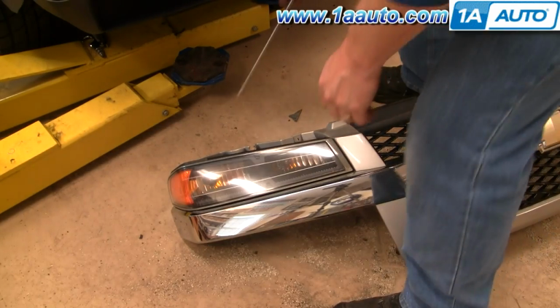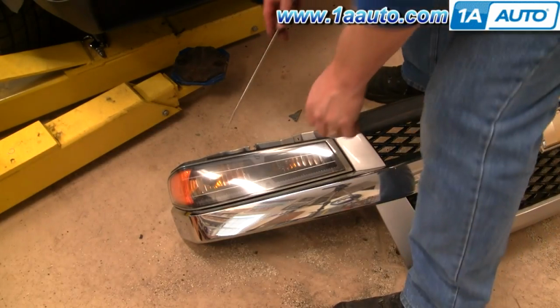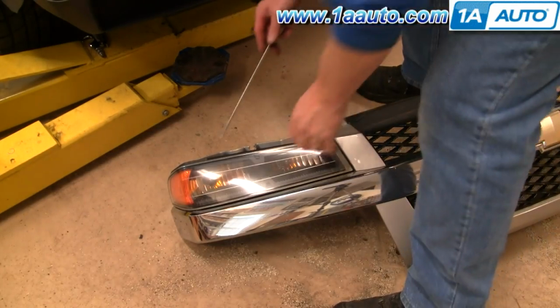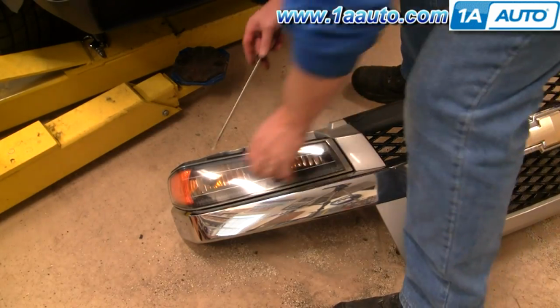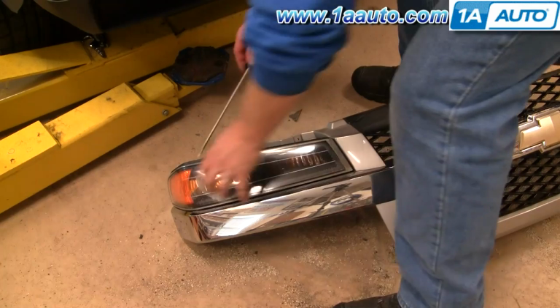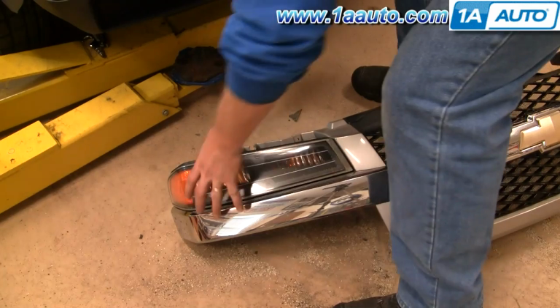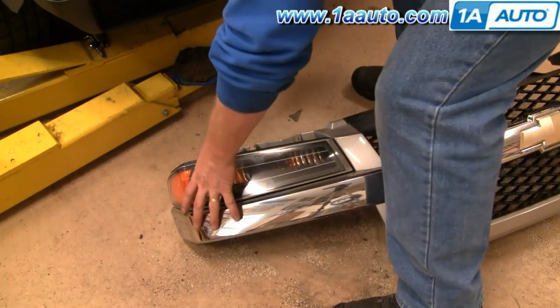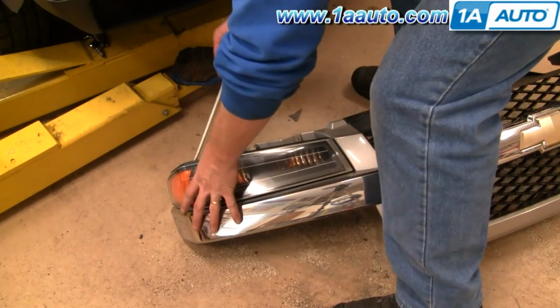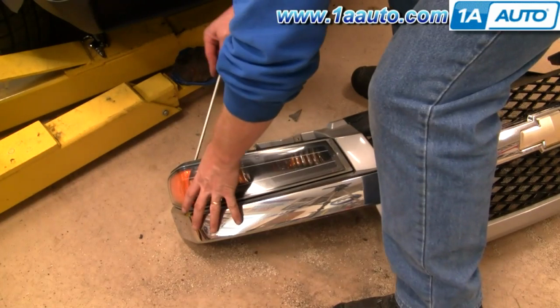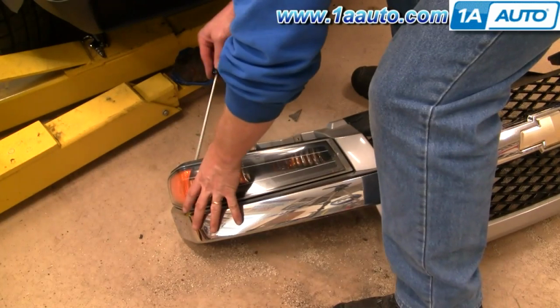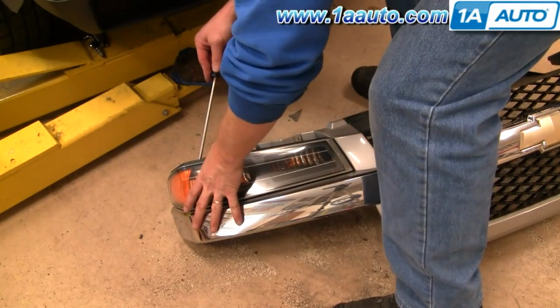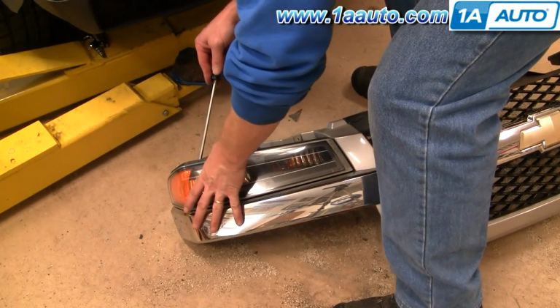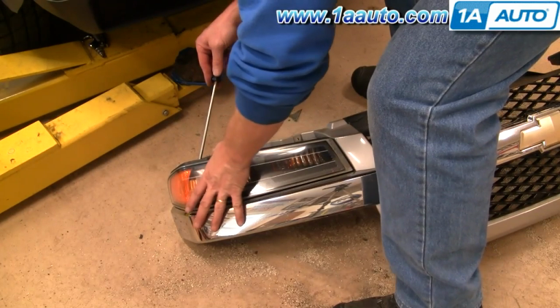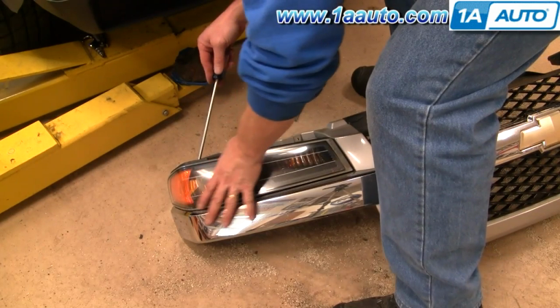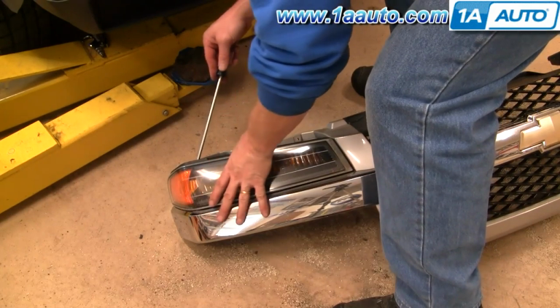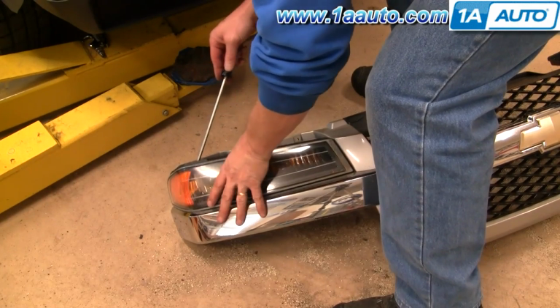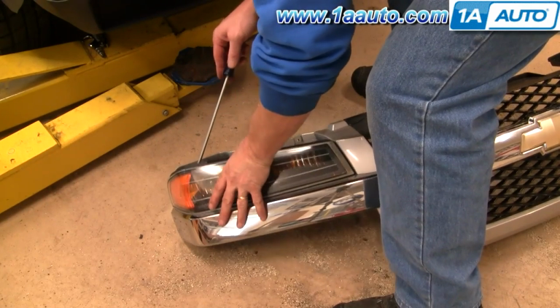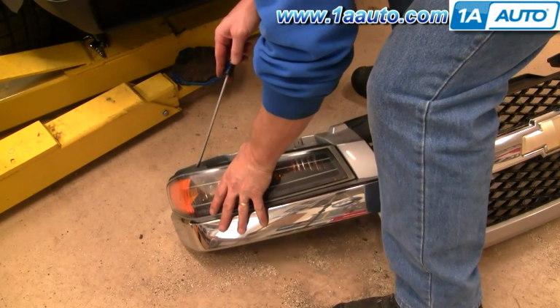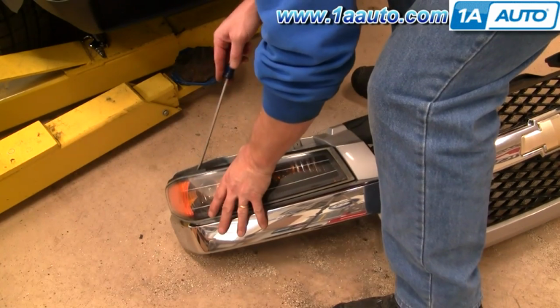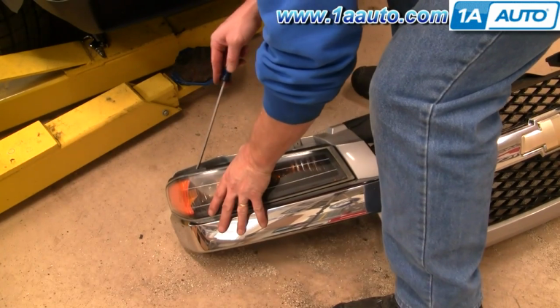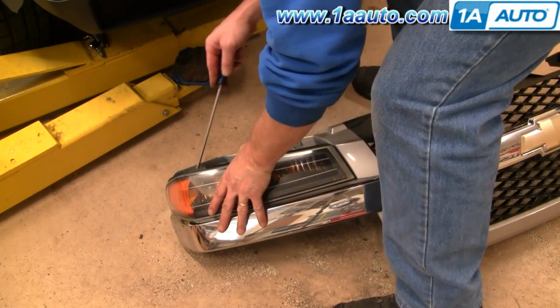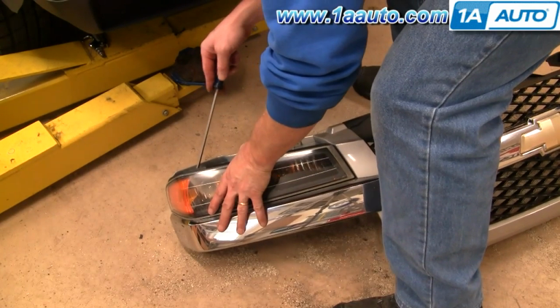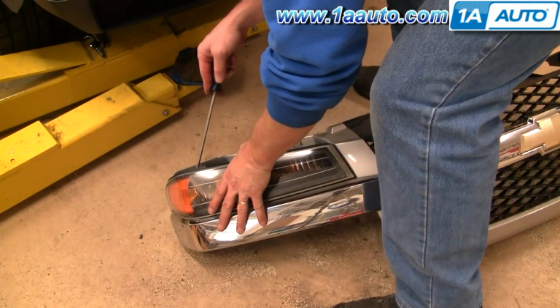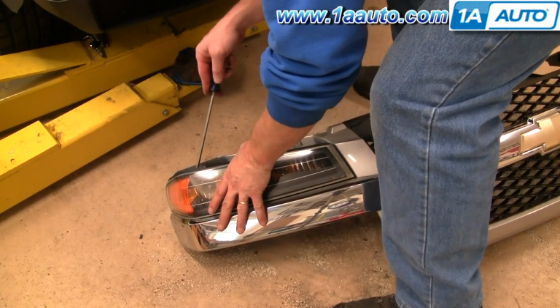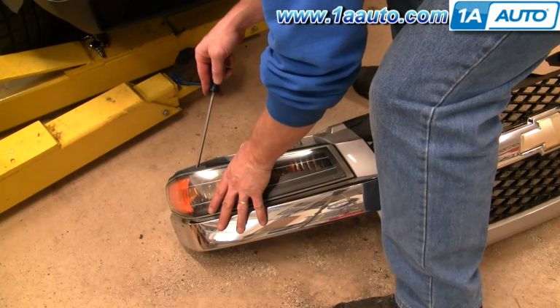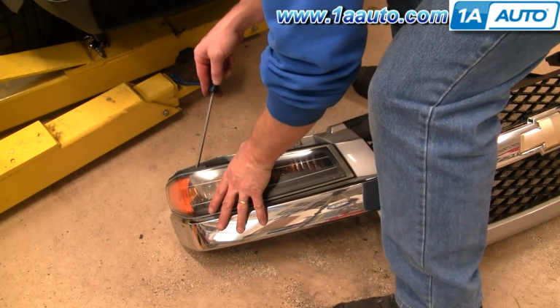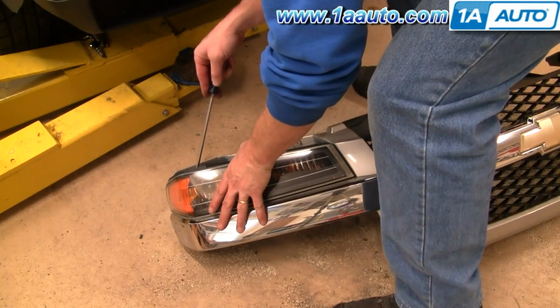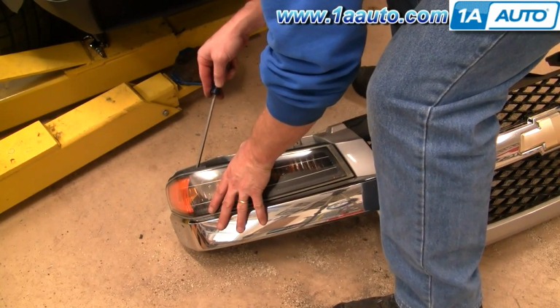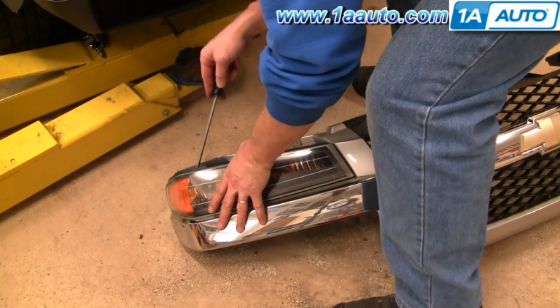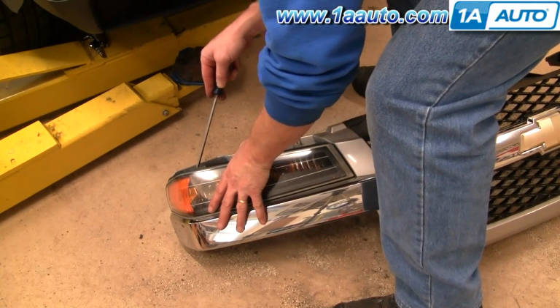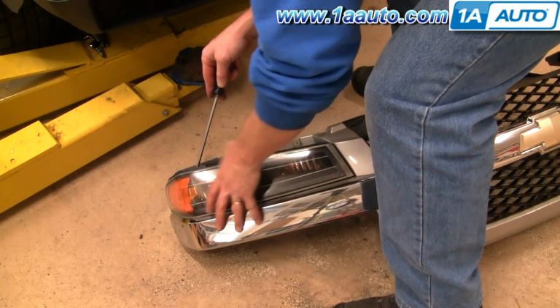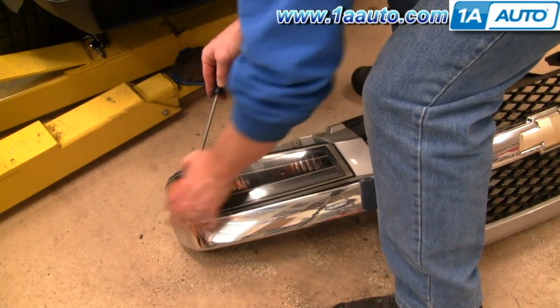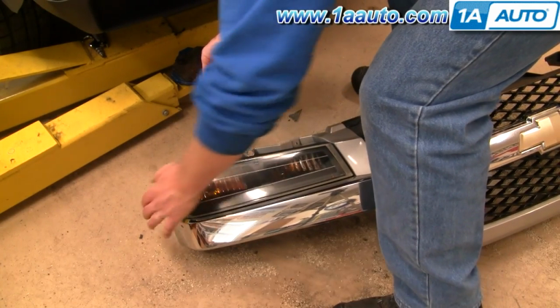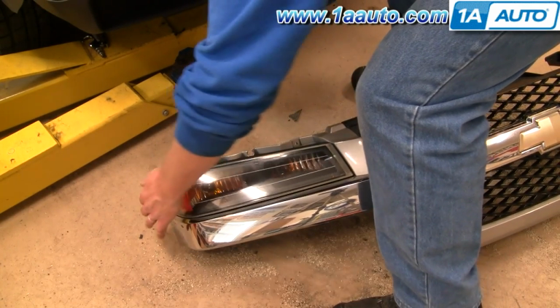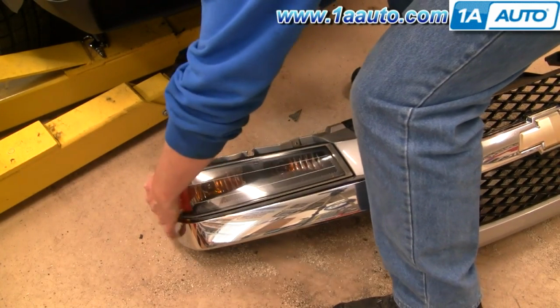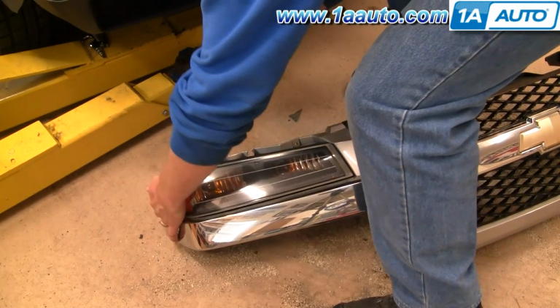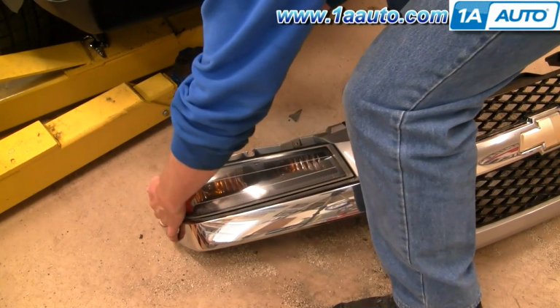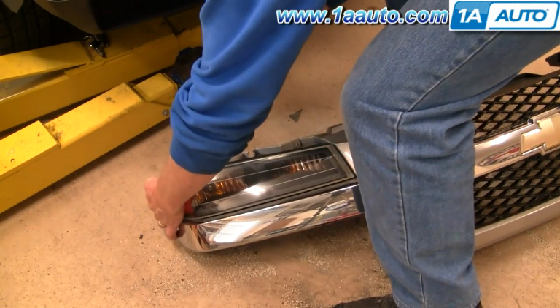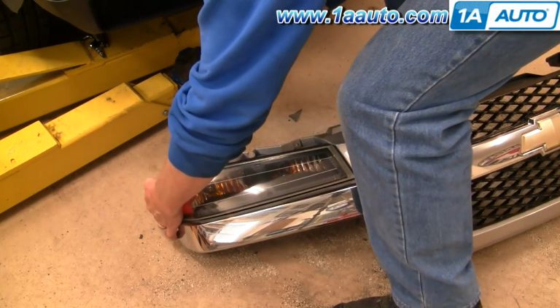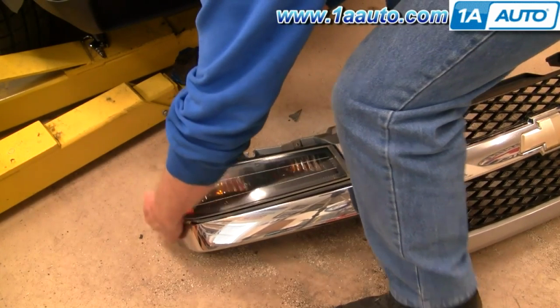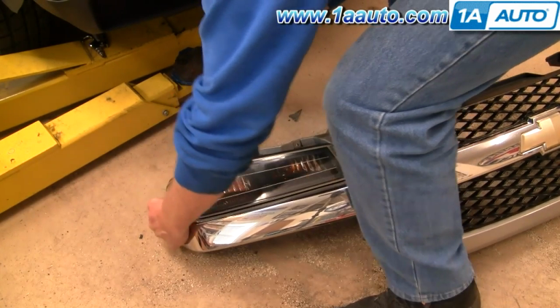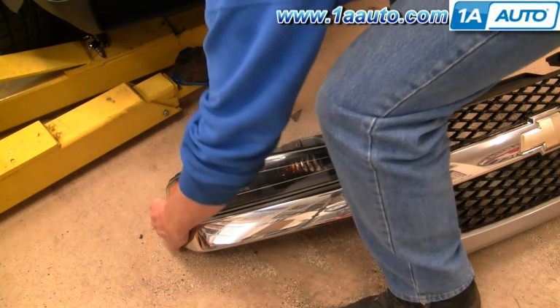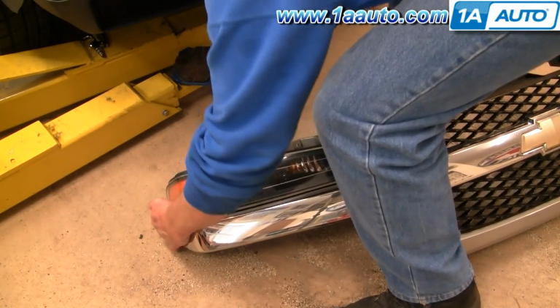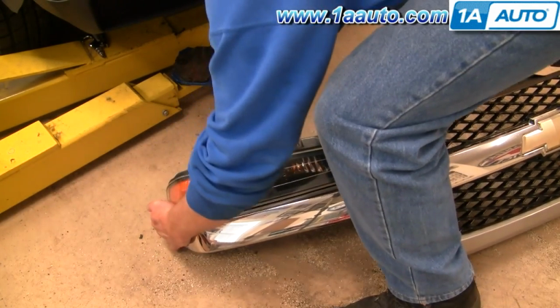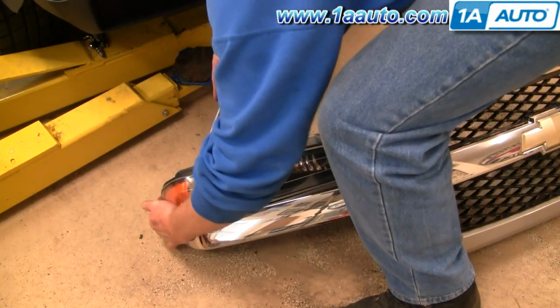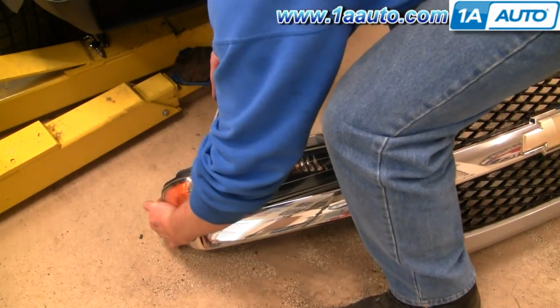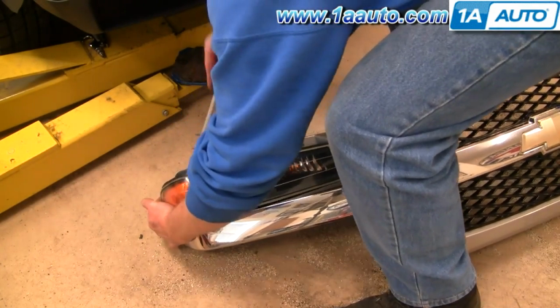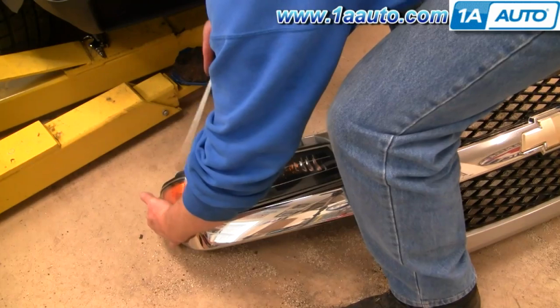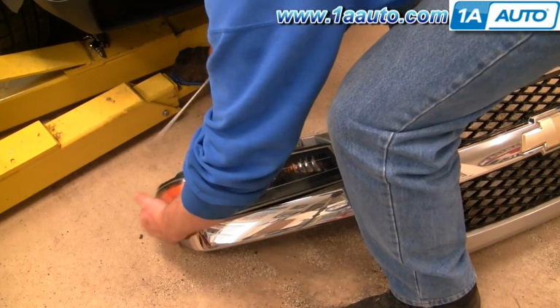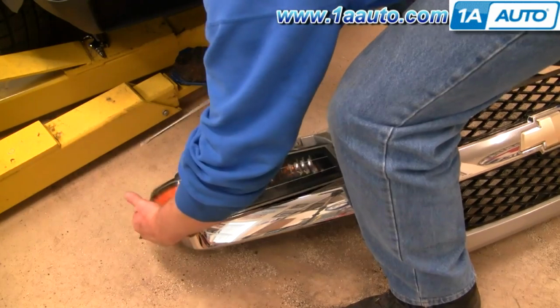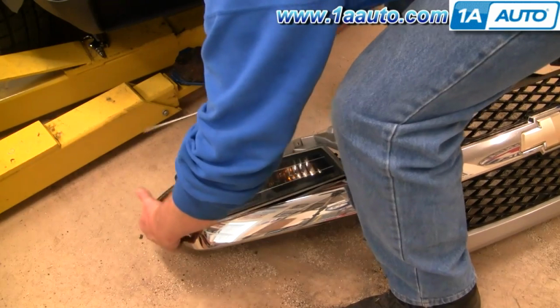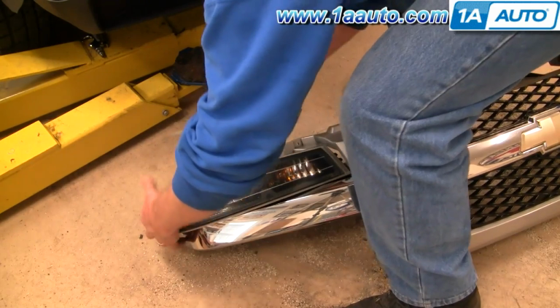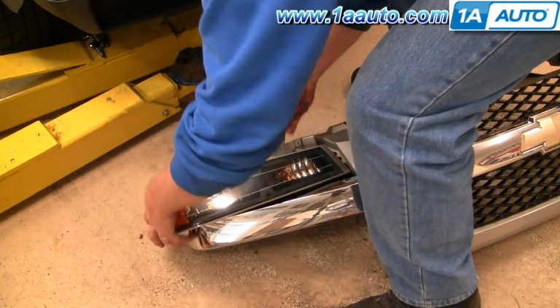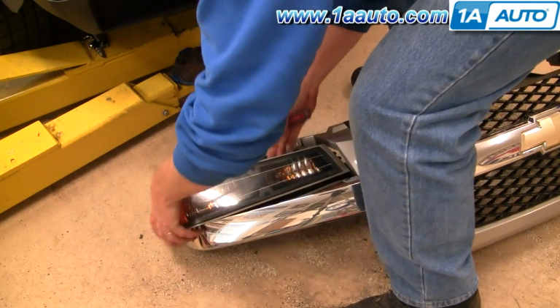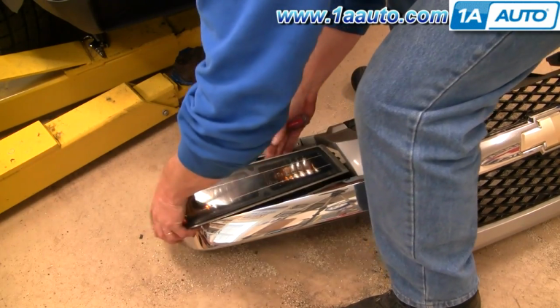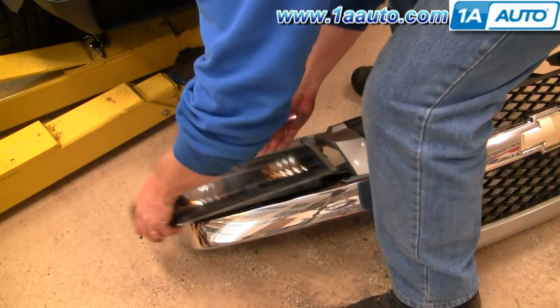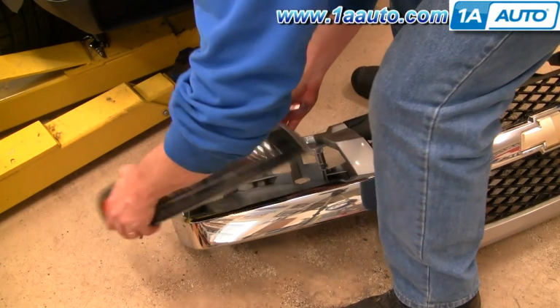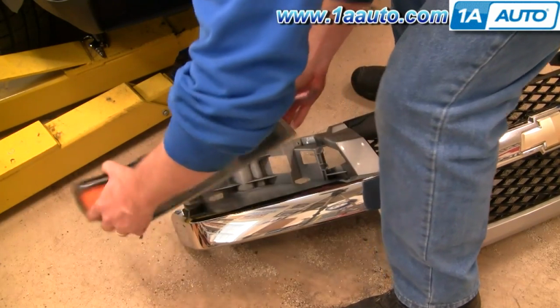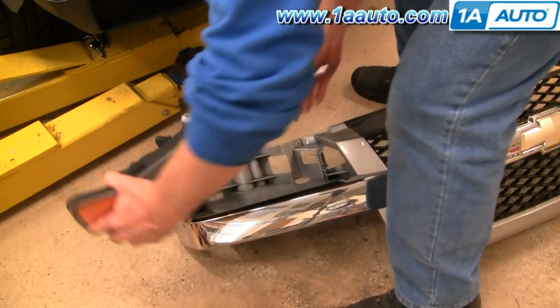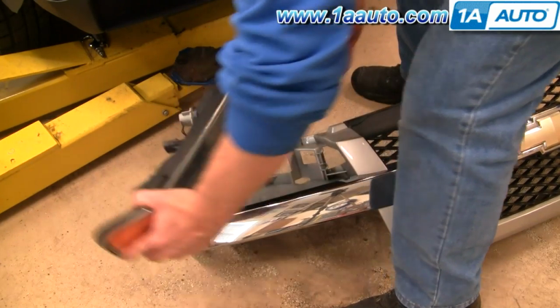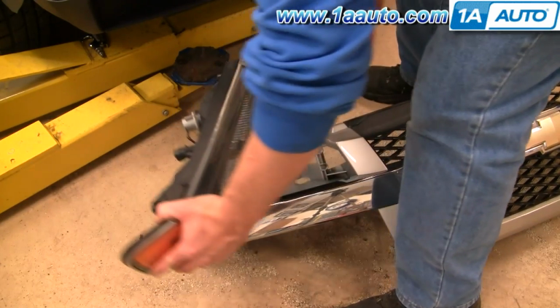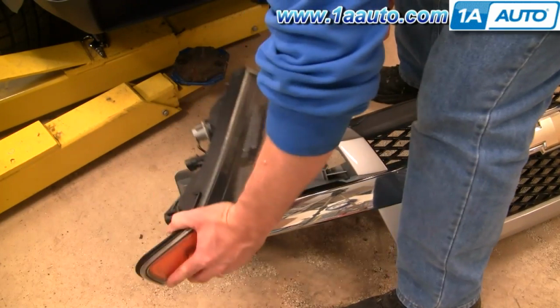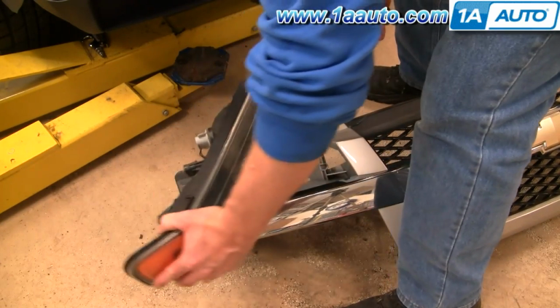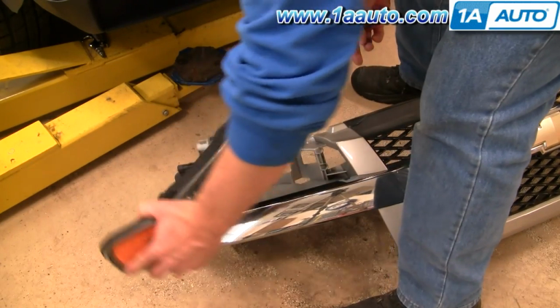With the grille off, use a screwdriver and you'll just see a little tab — push on that tab and these lights come right off.